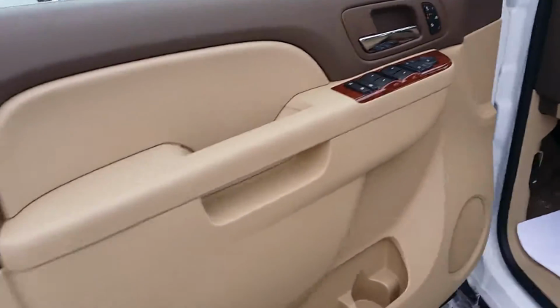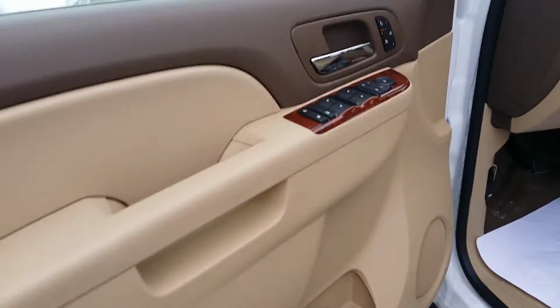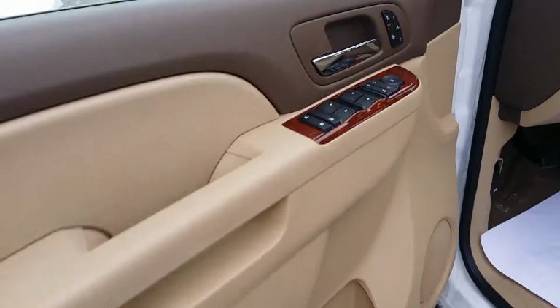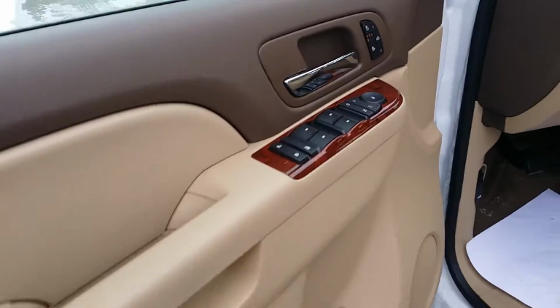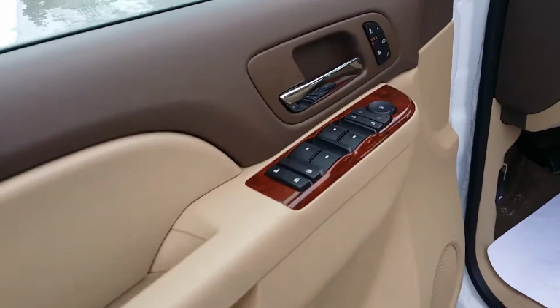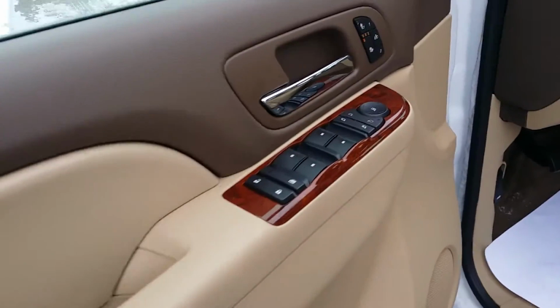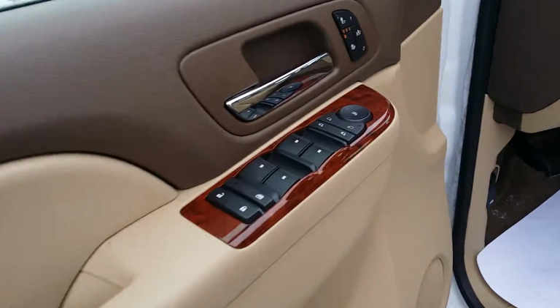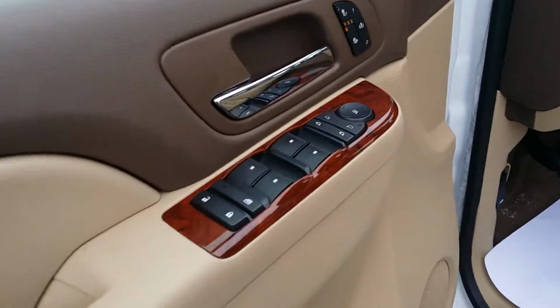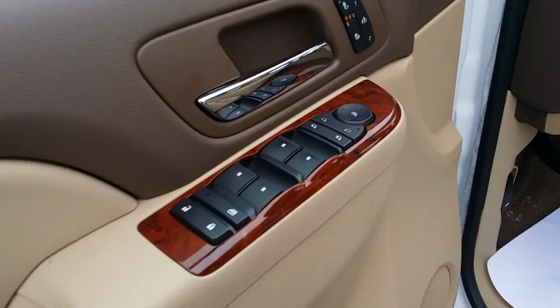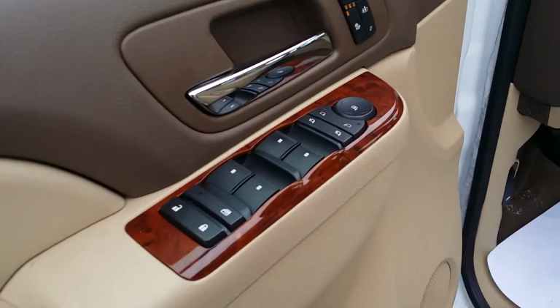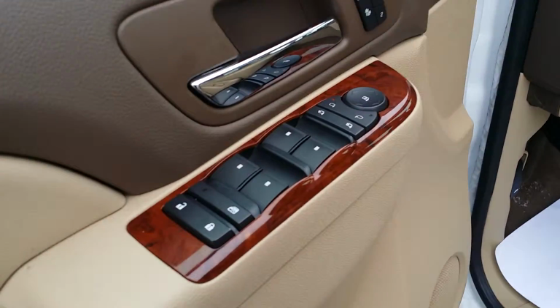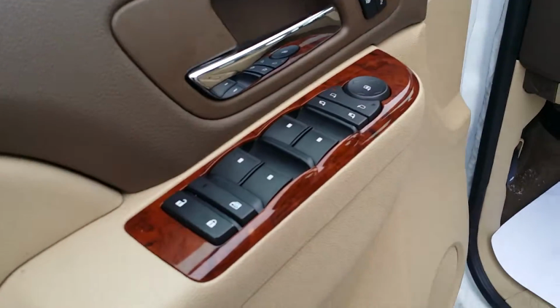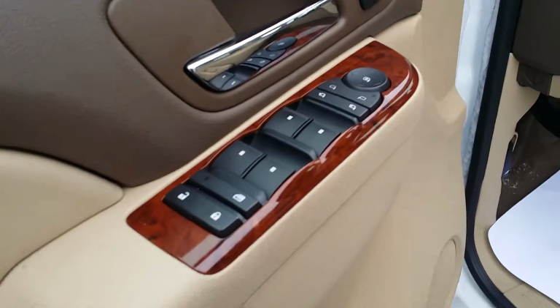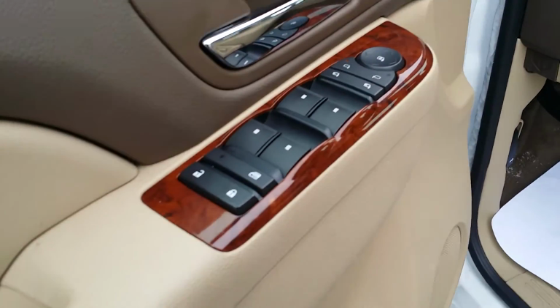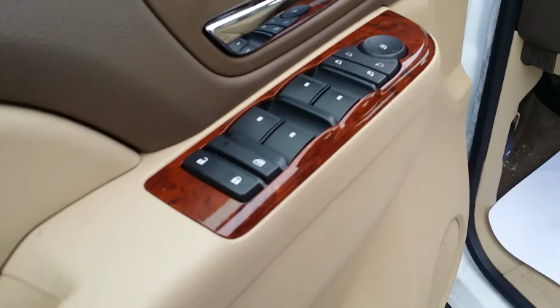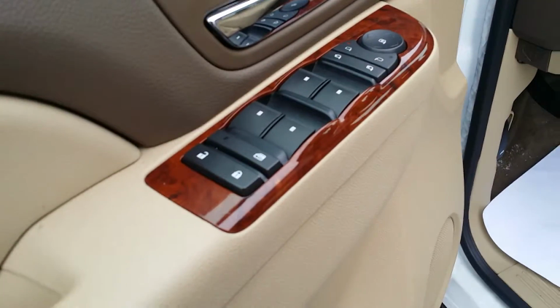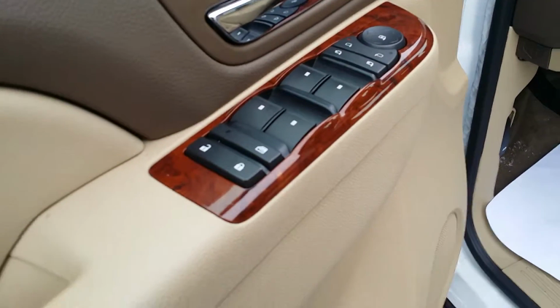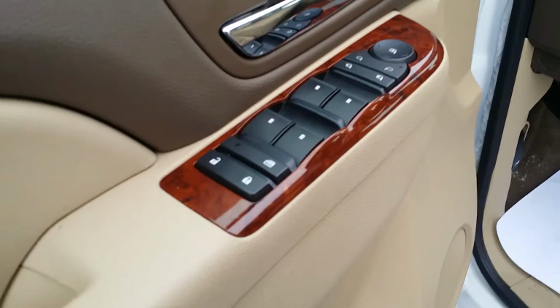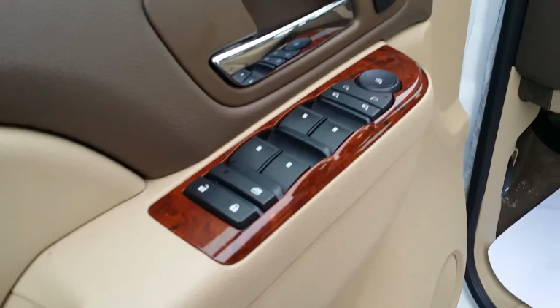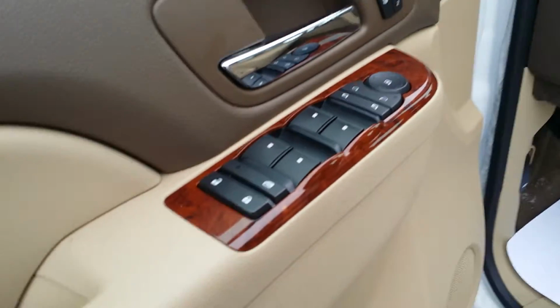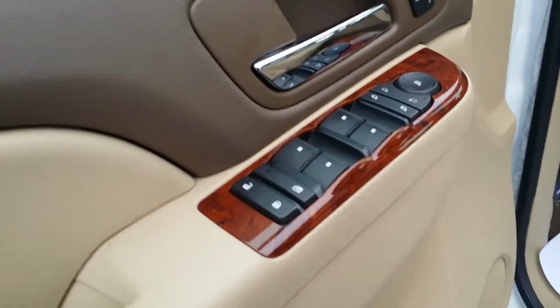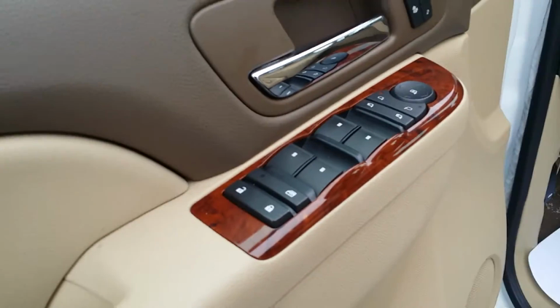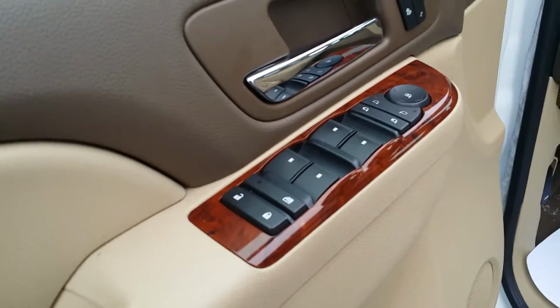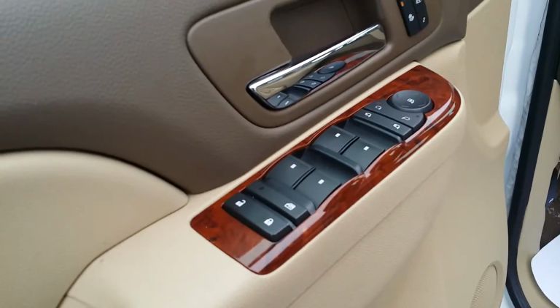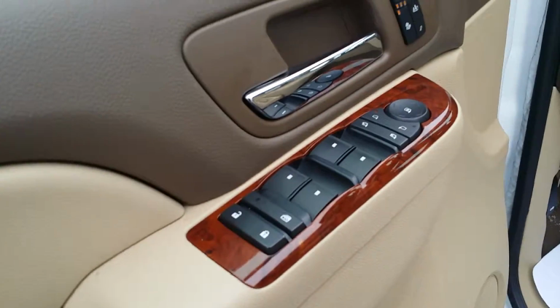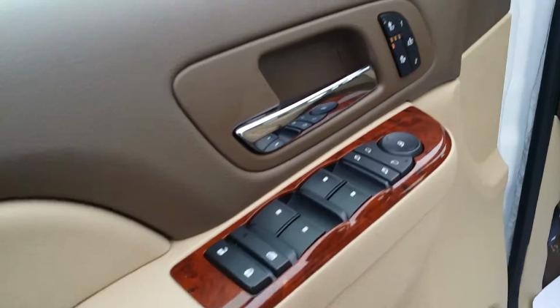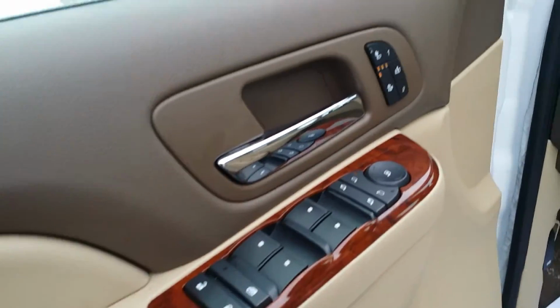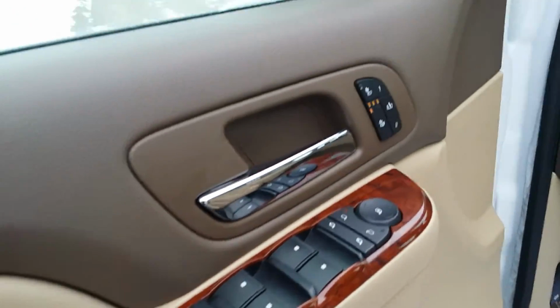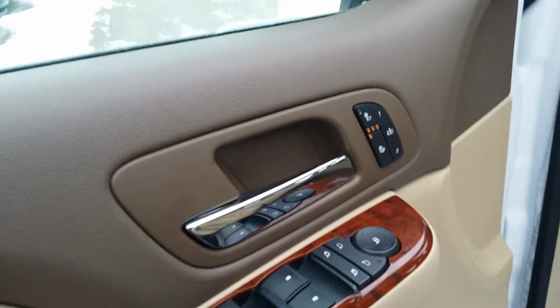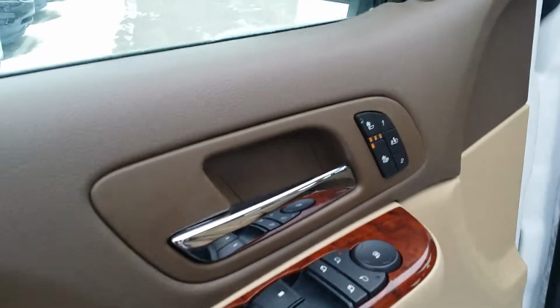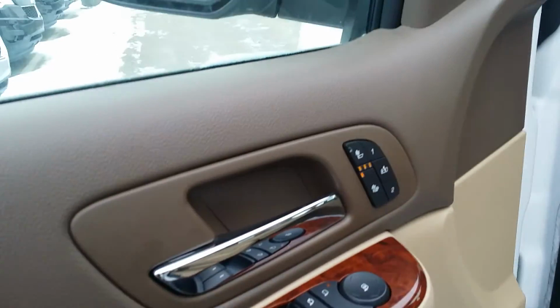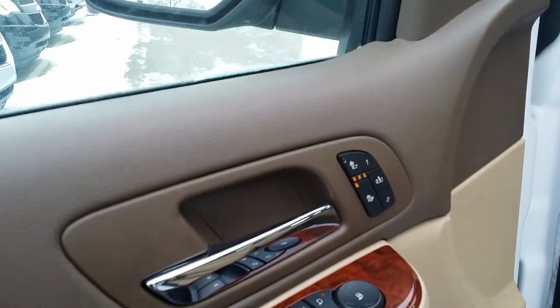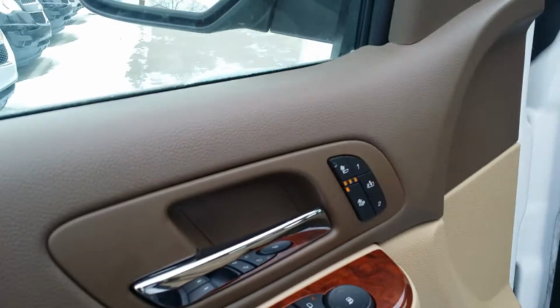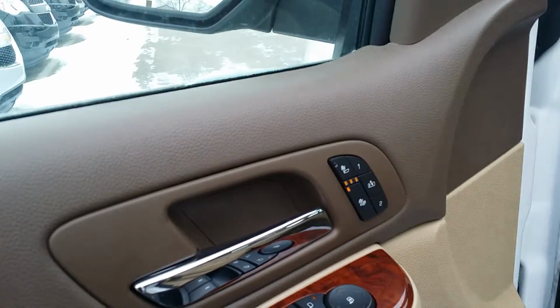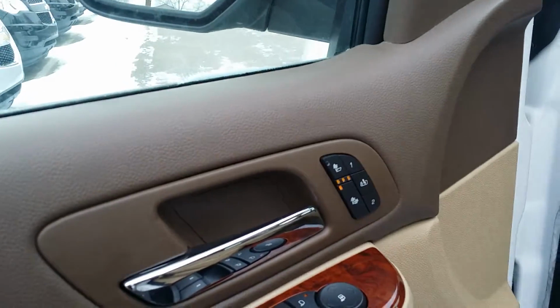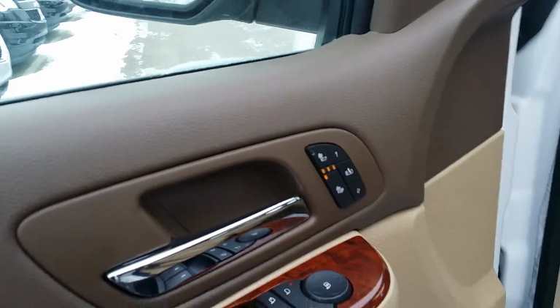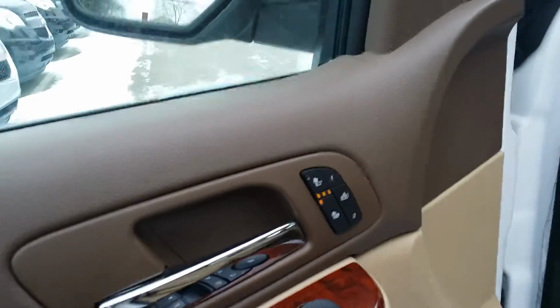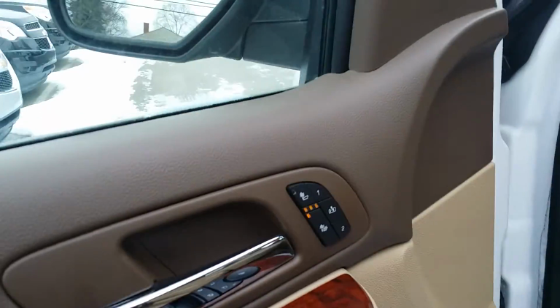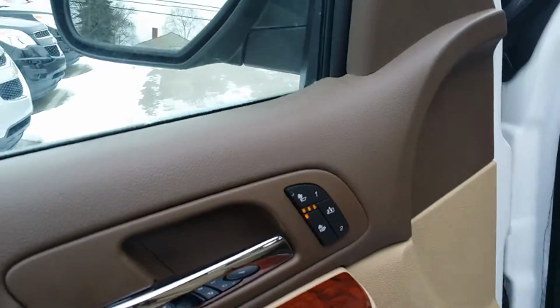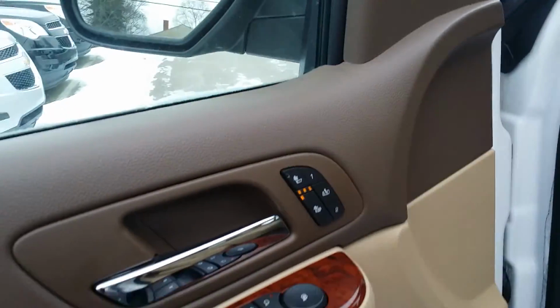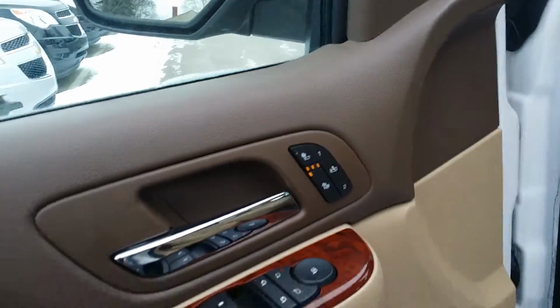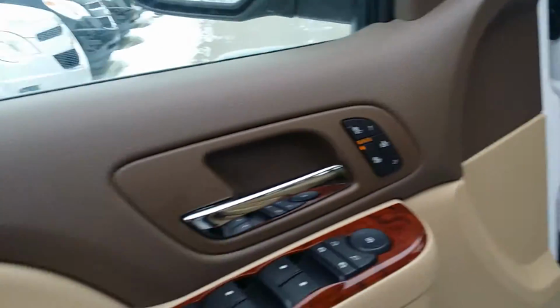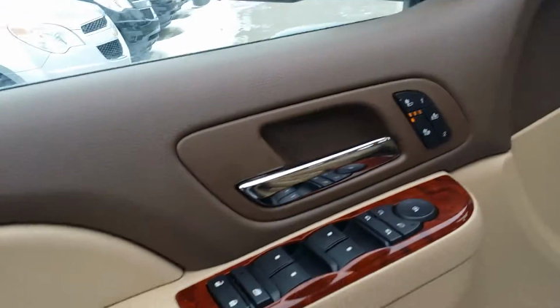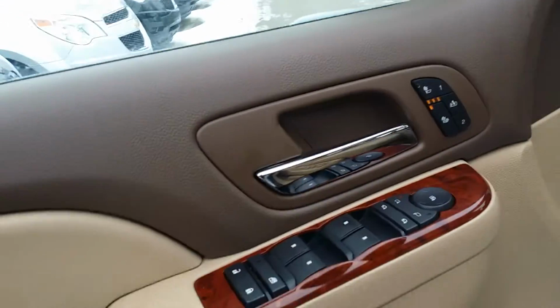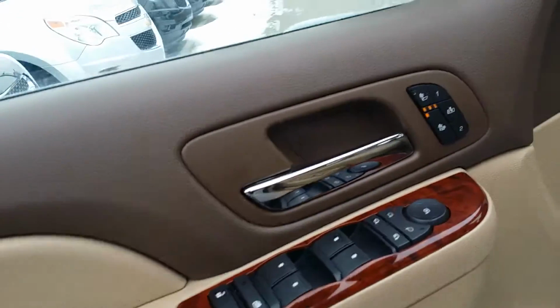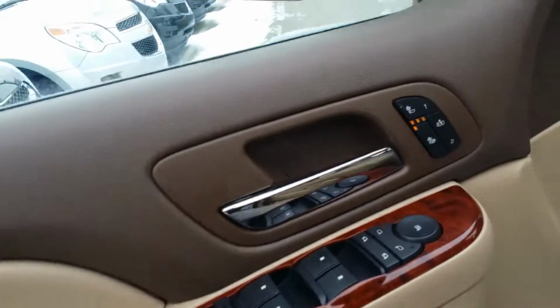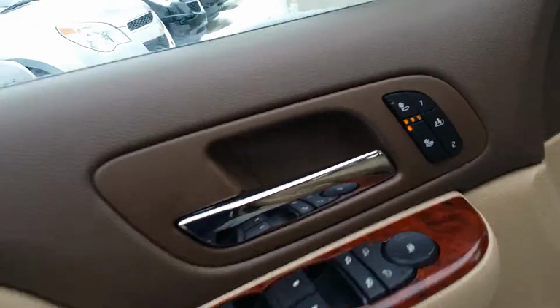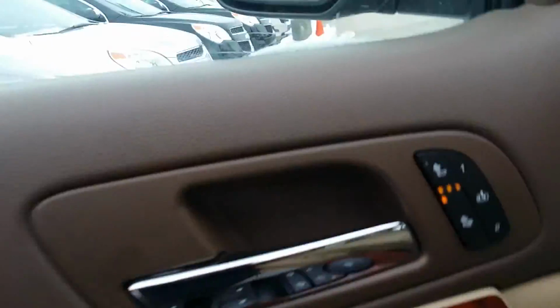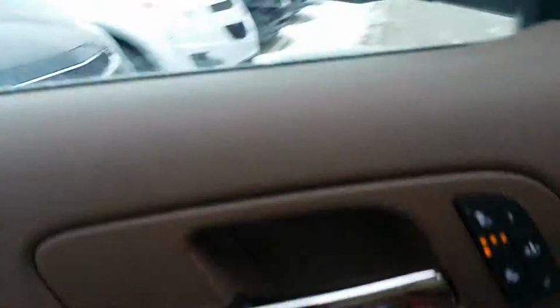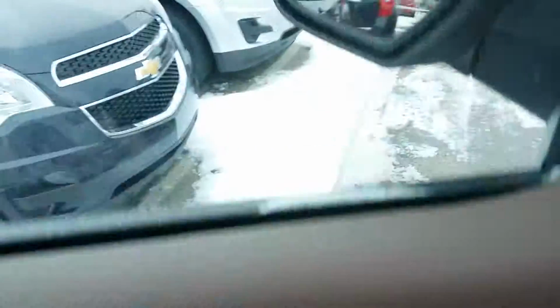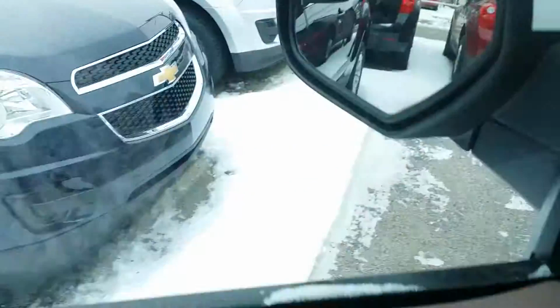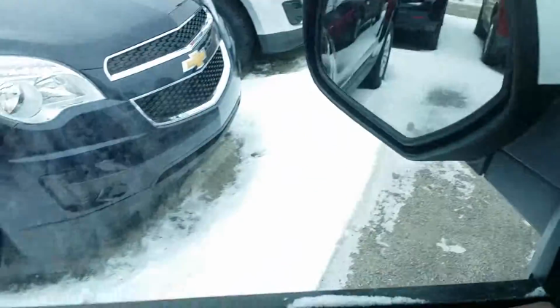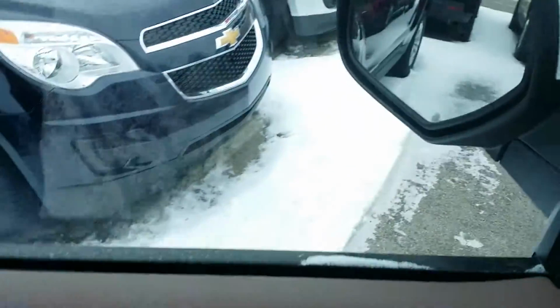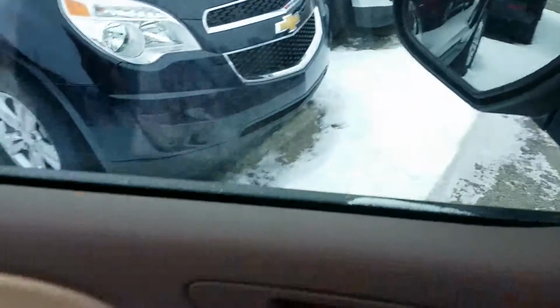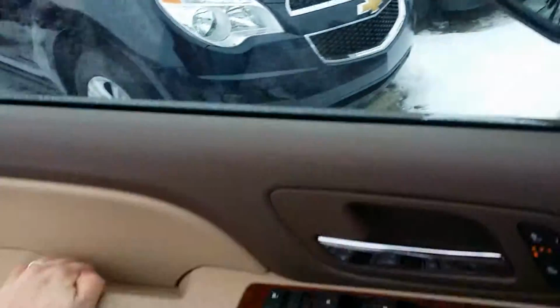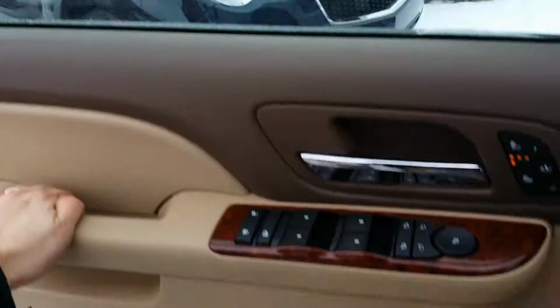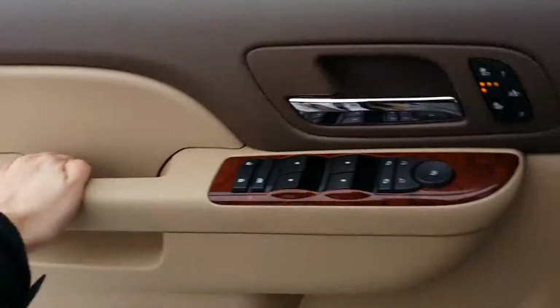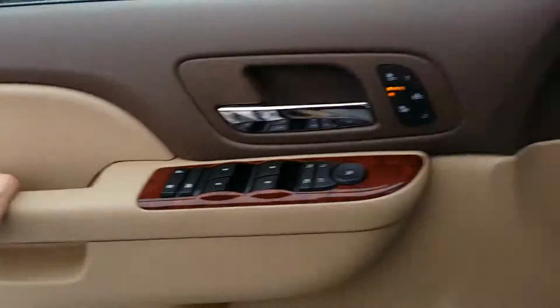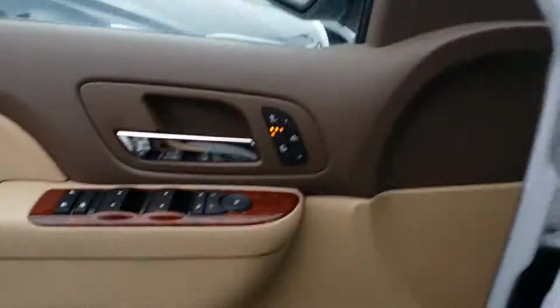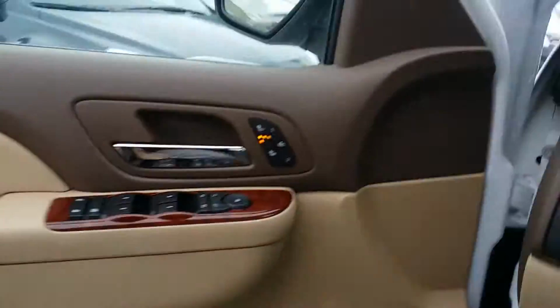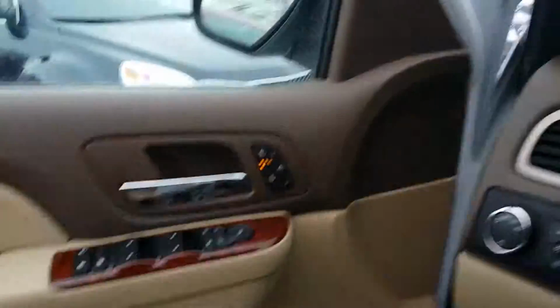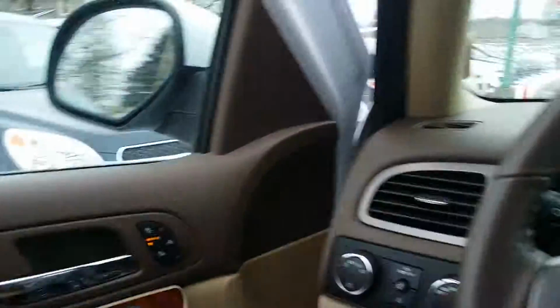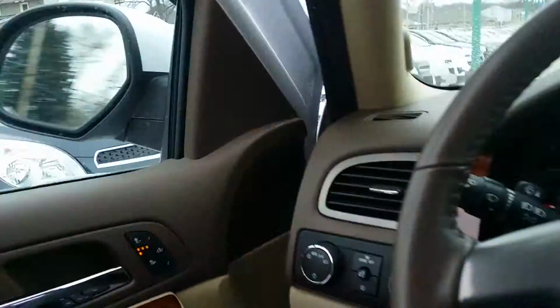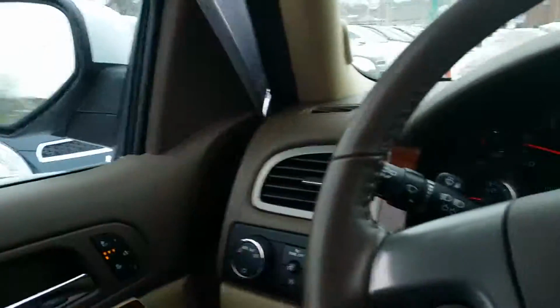Here you have all your windows, doors, side view mirrors, heated seats and memory seats. I've got the heated seats on — perfect day for that.